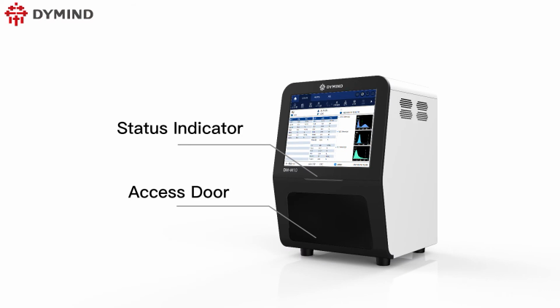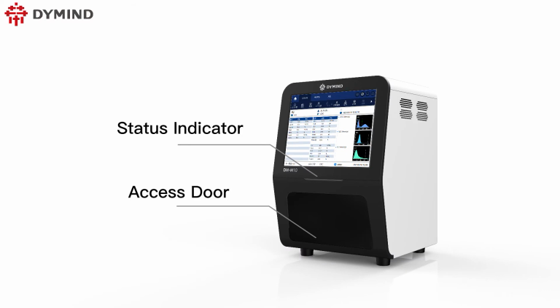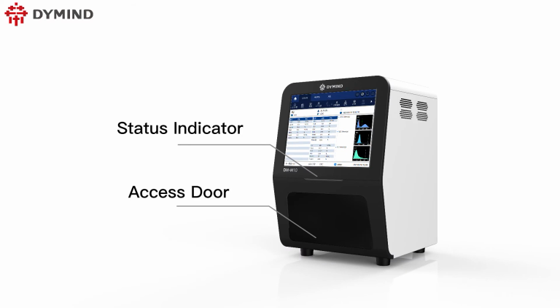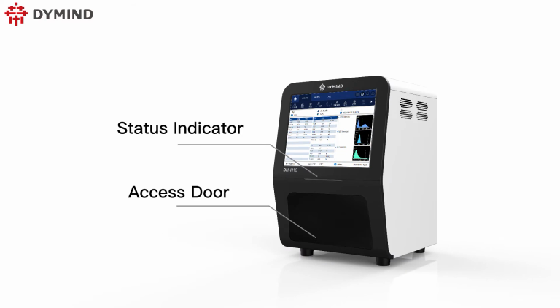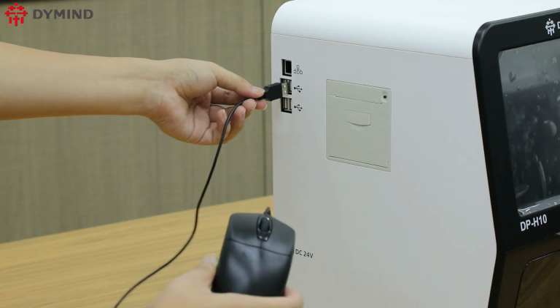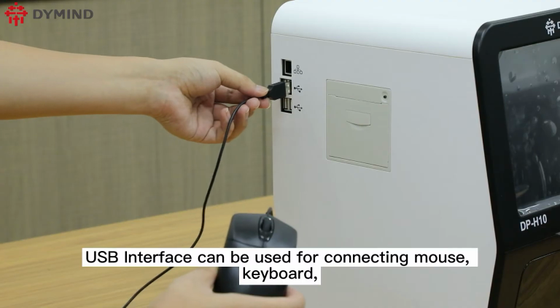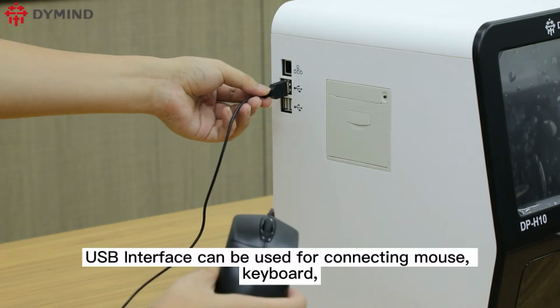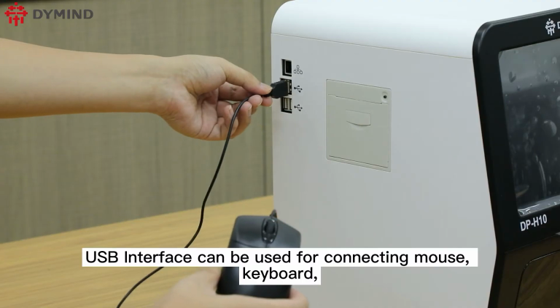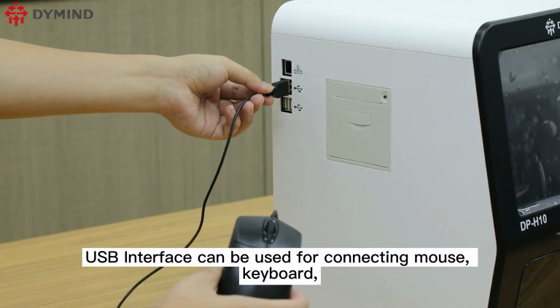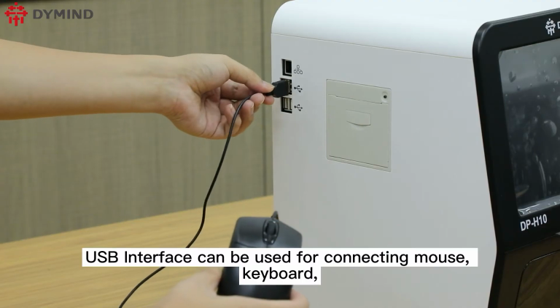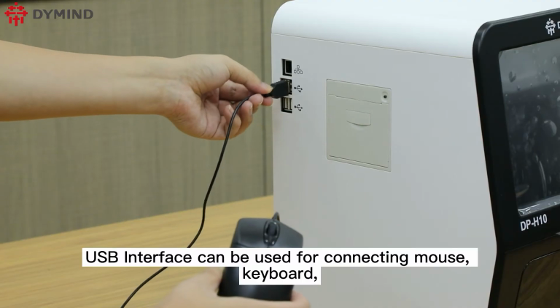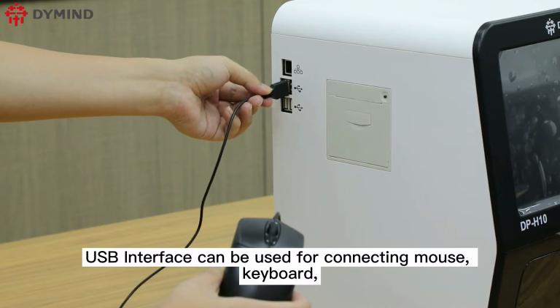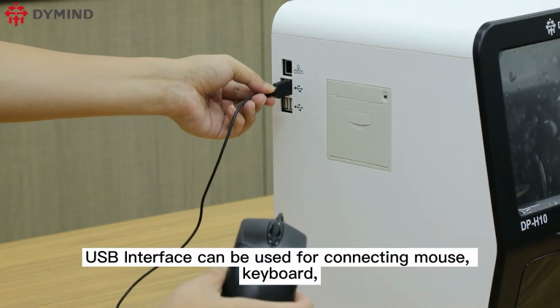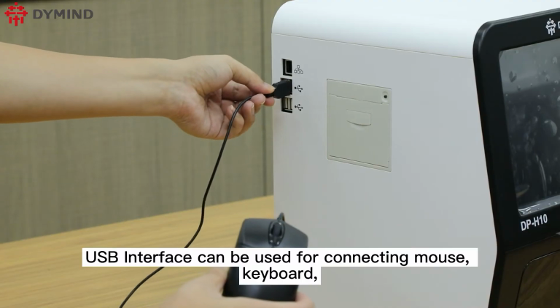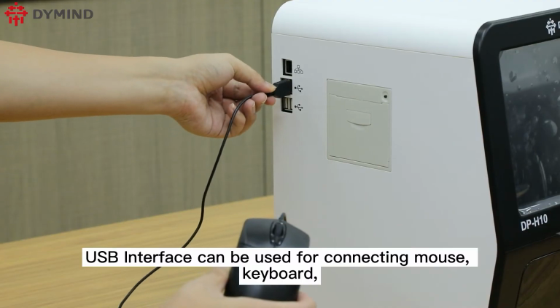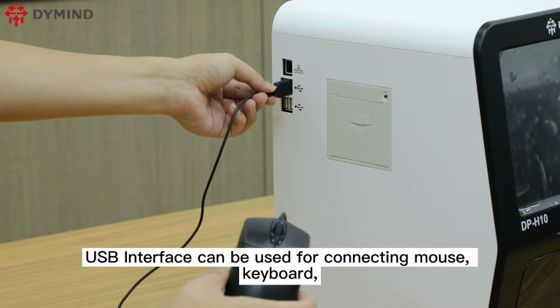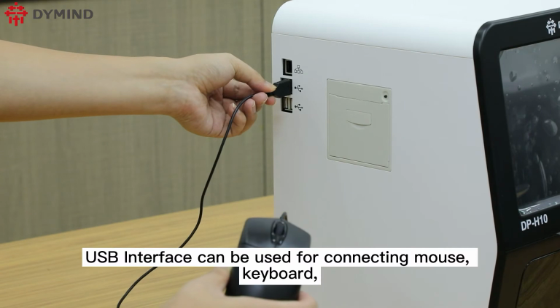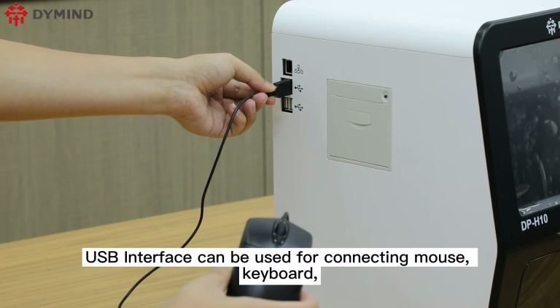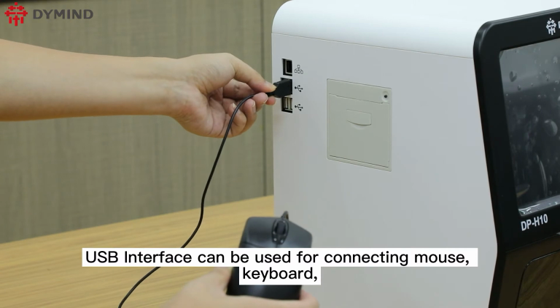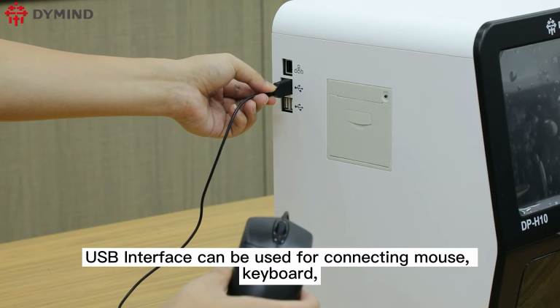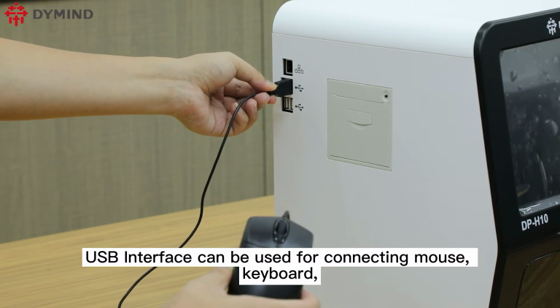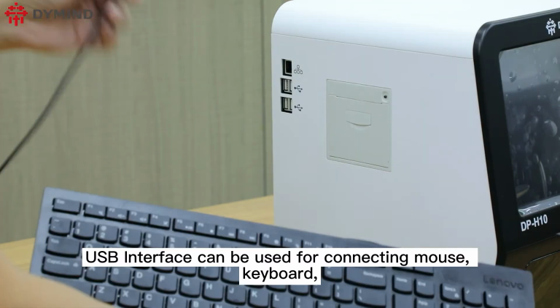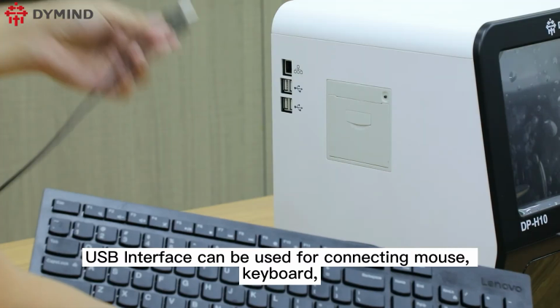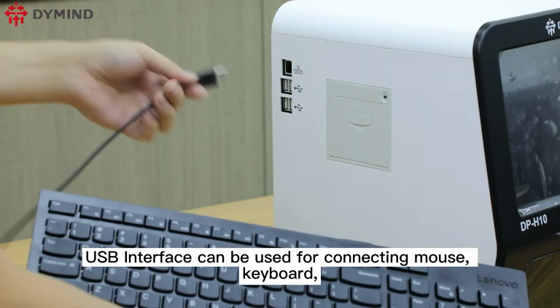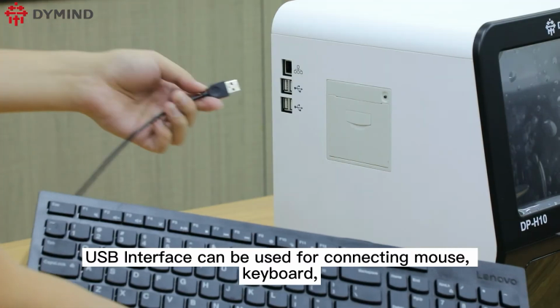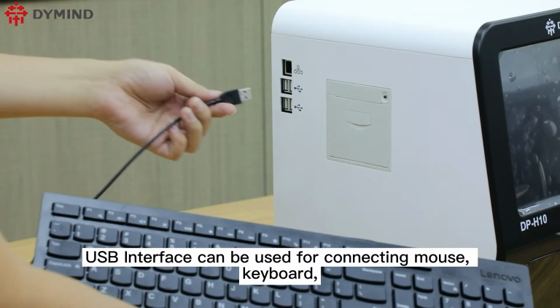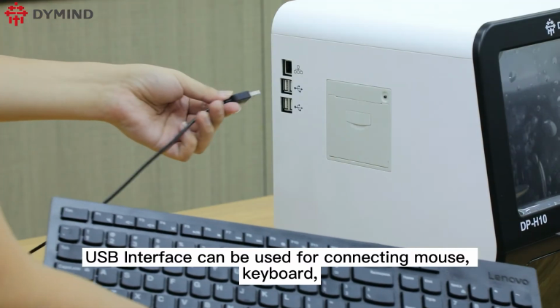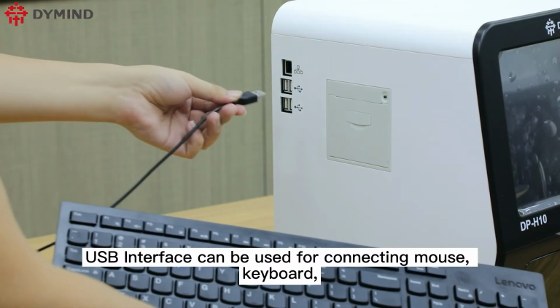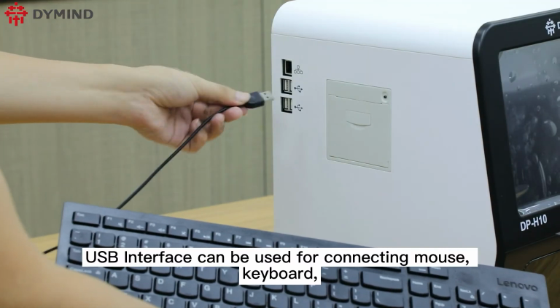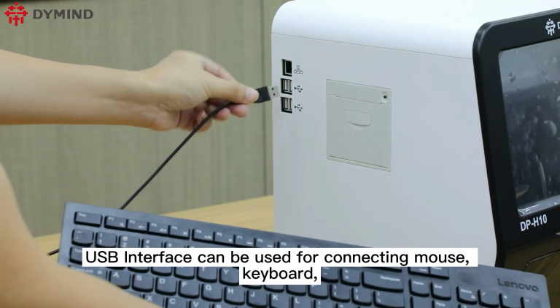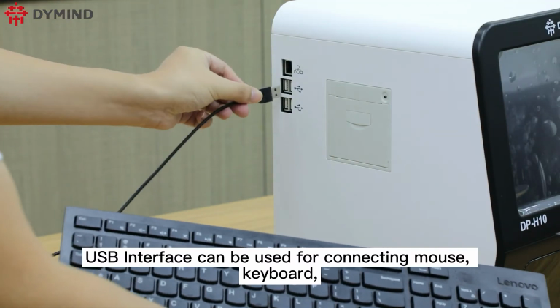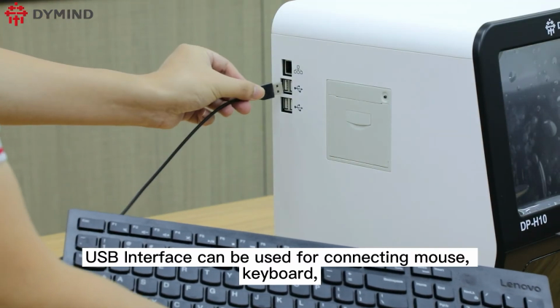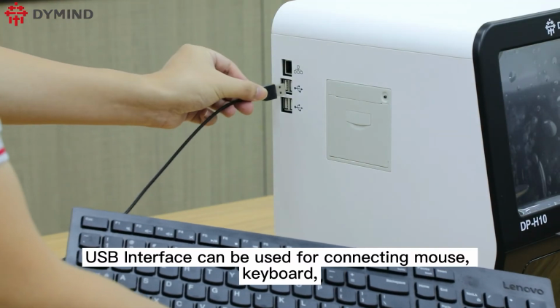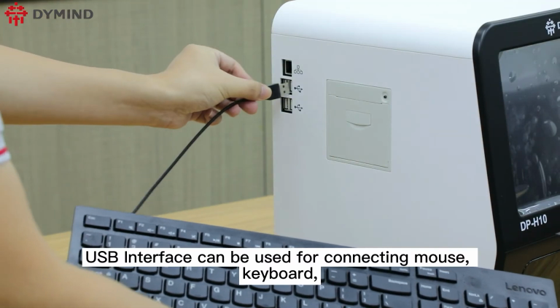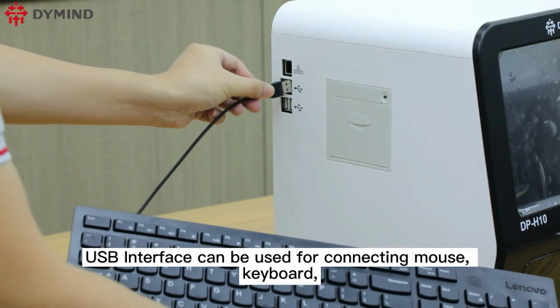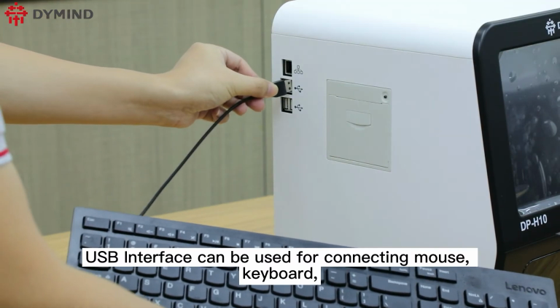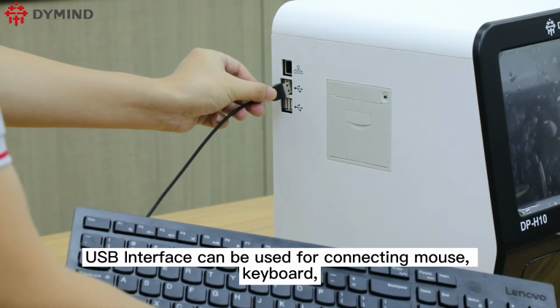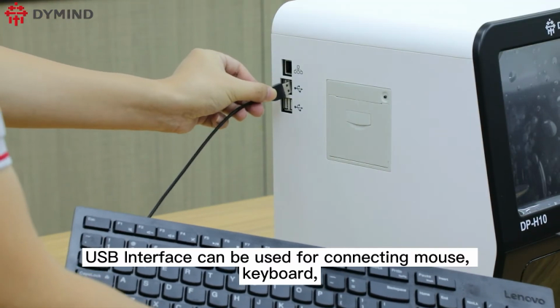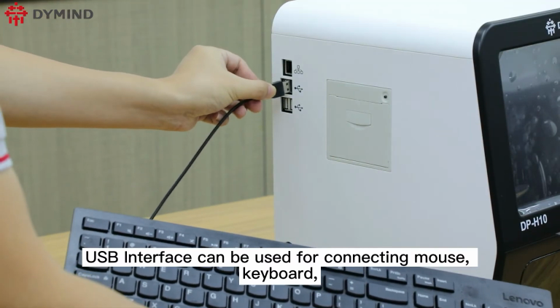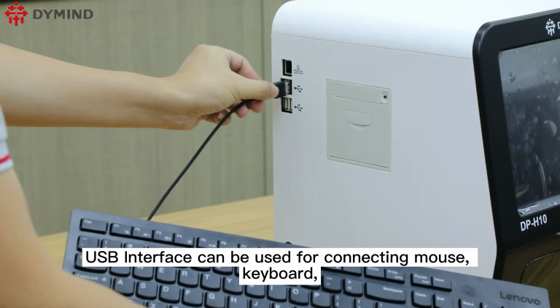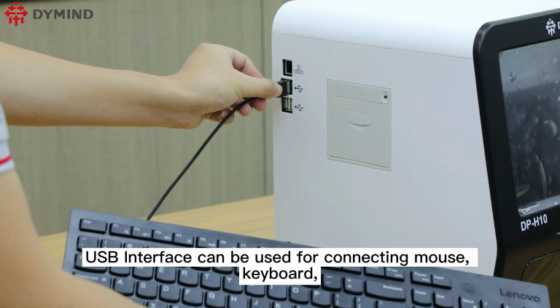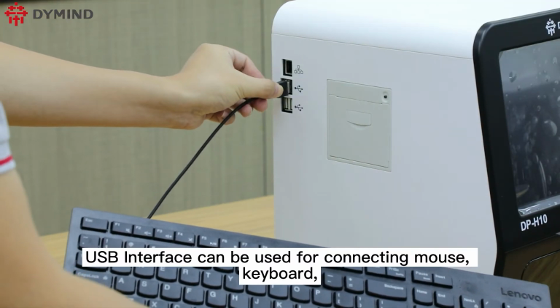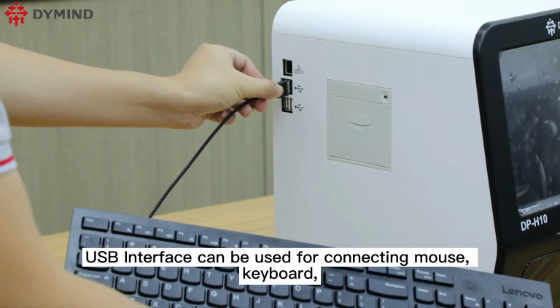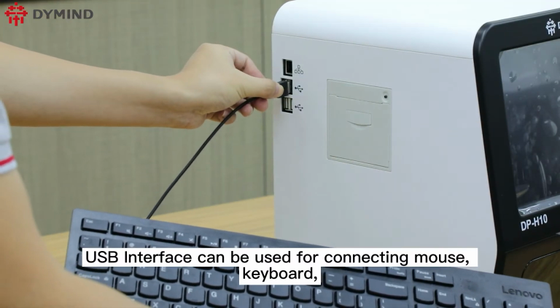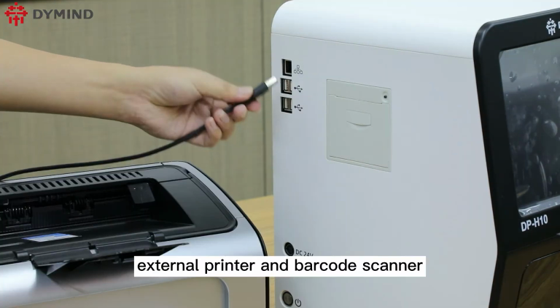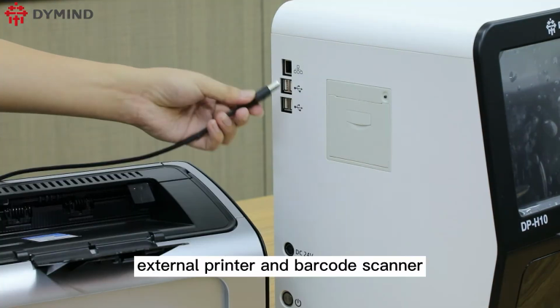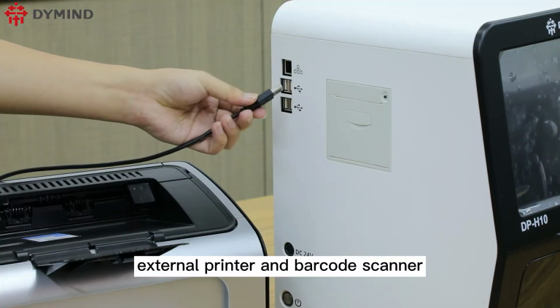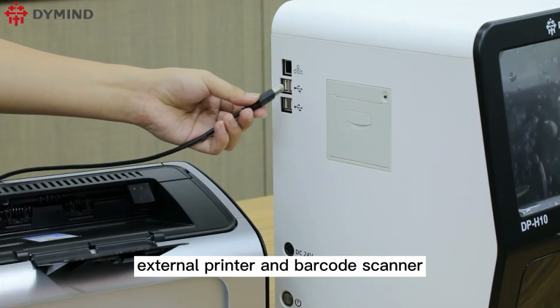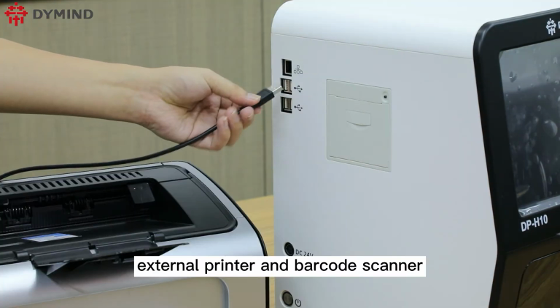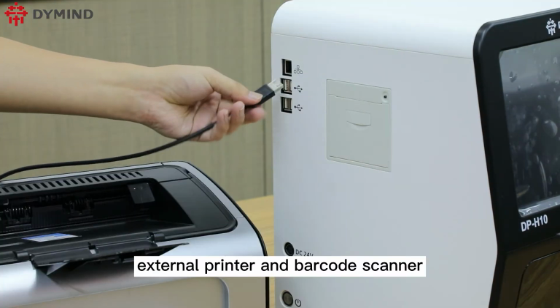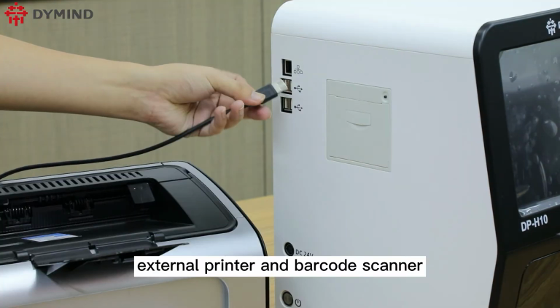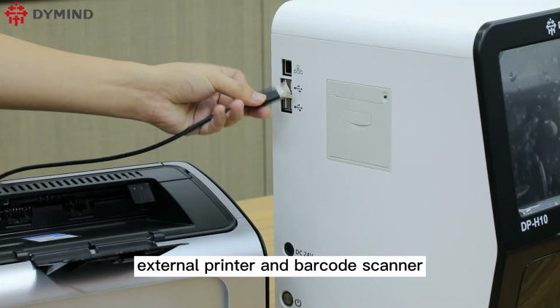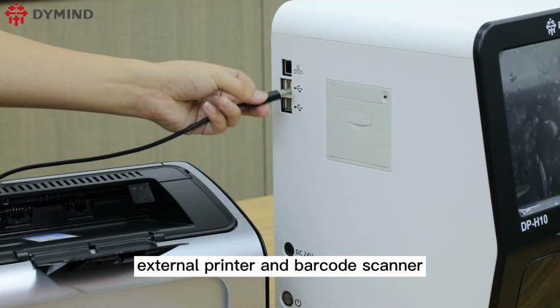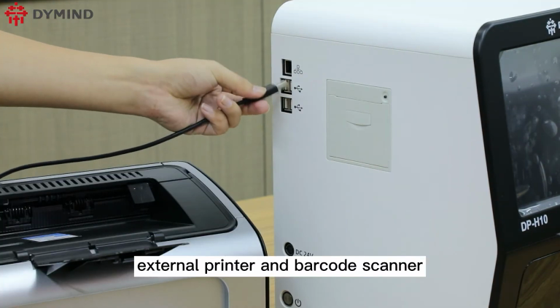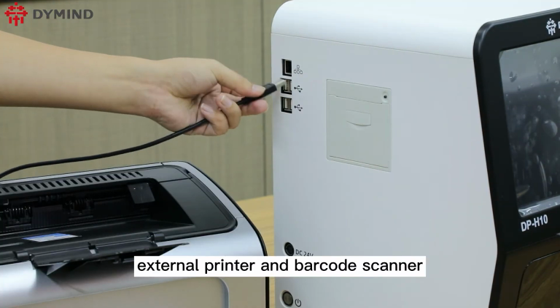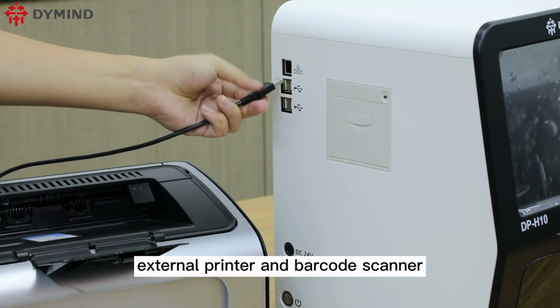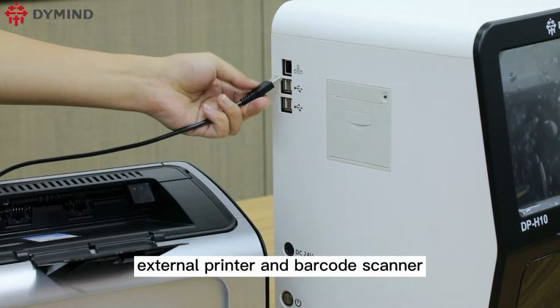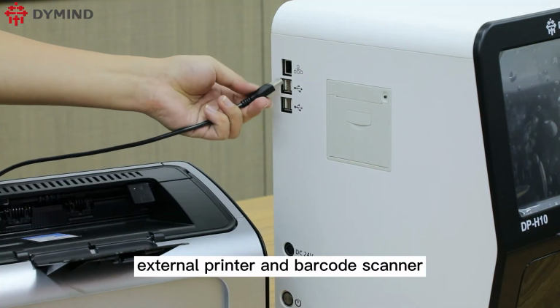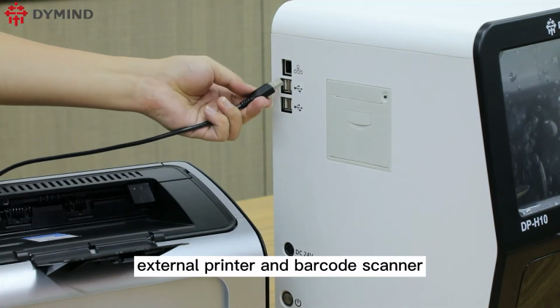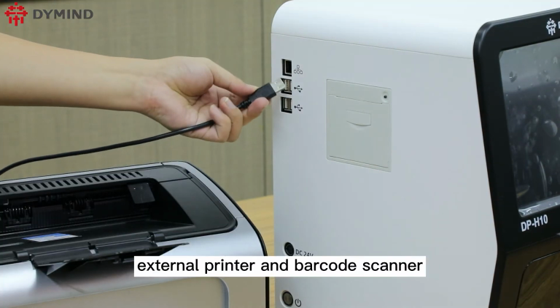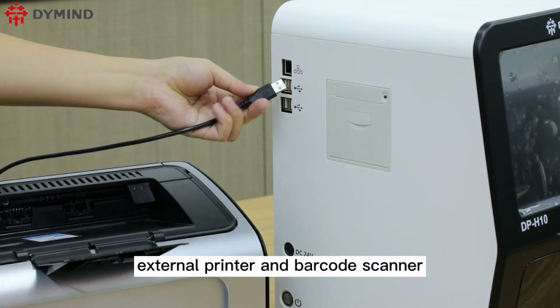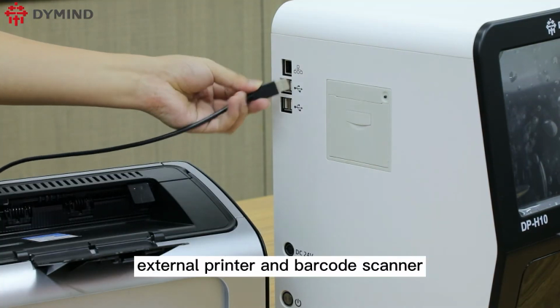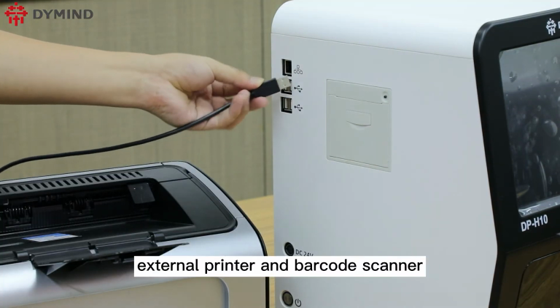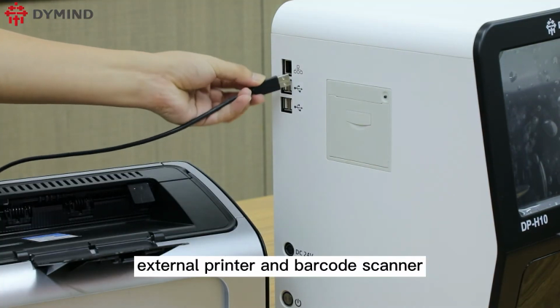The USB interface can be used for connecting a mouse, keyboard, external printer, and barcode scanner.